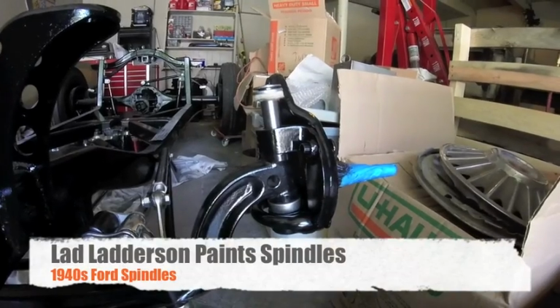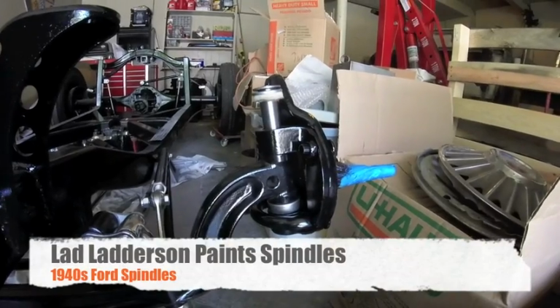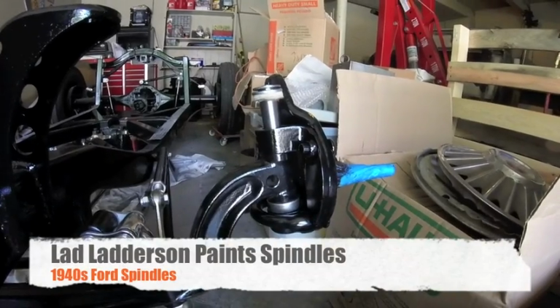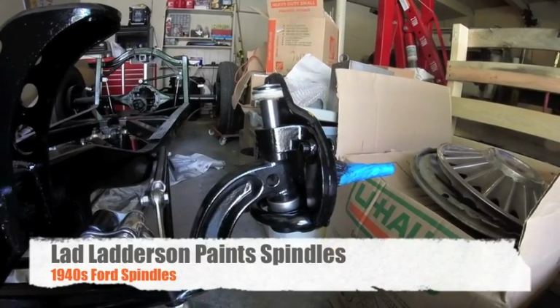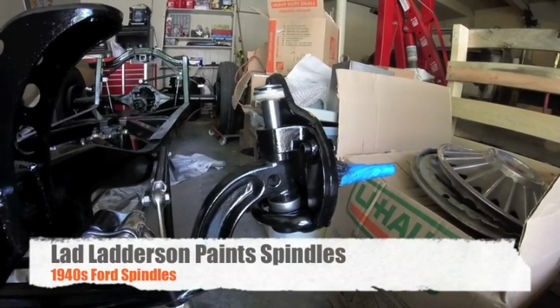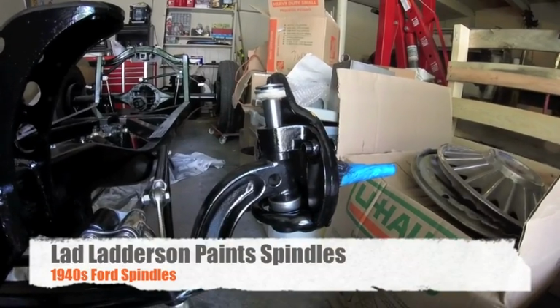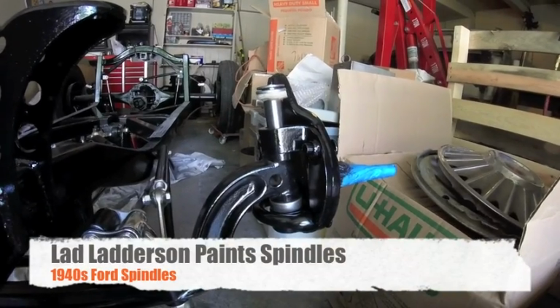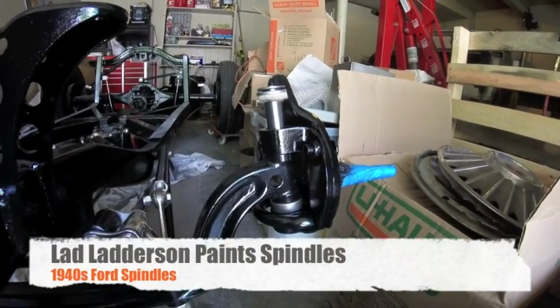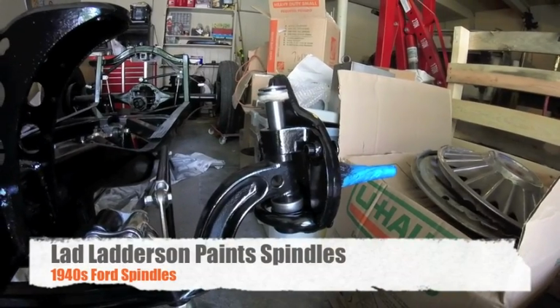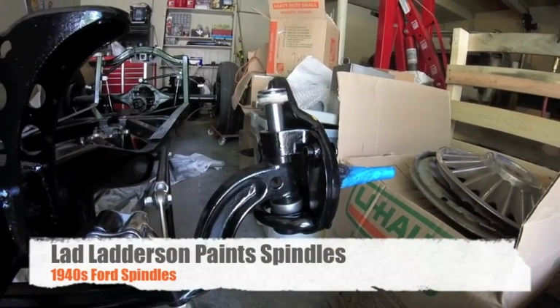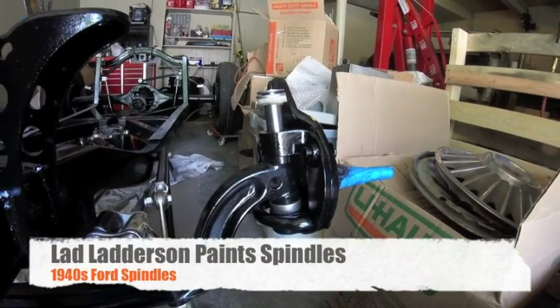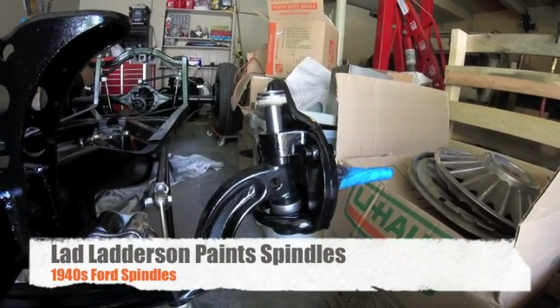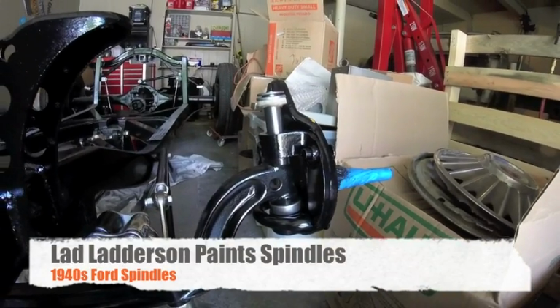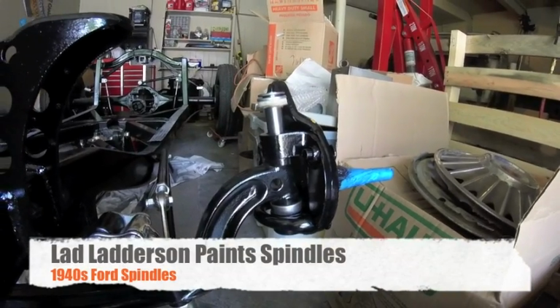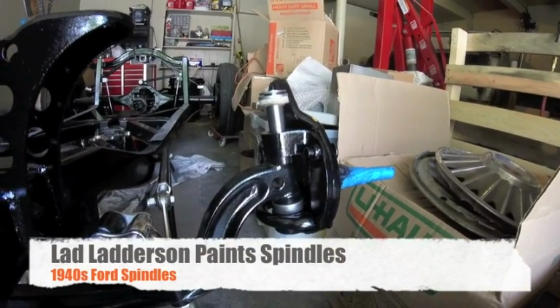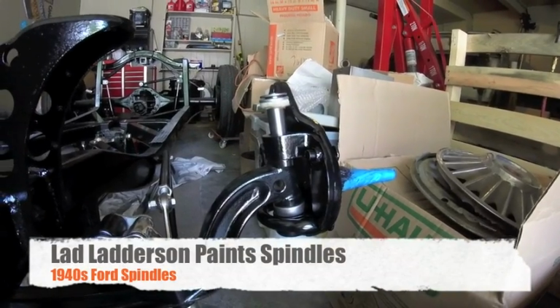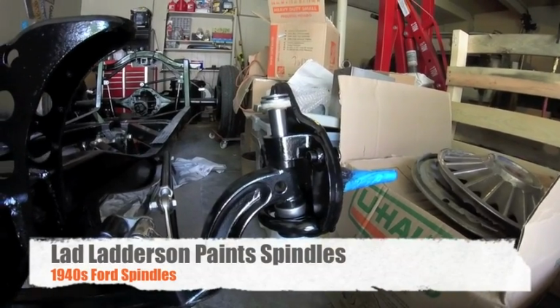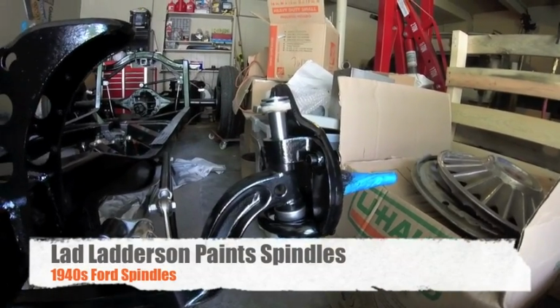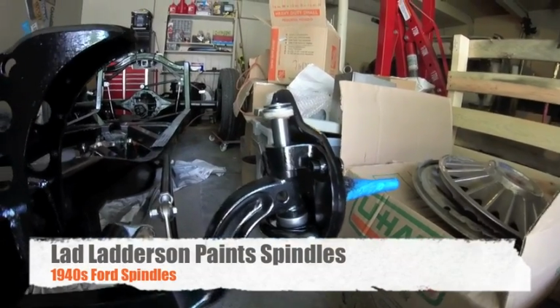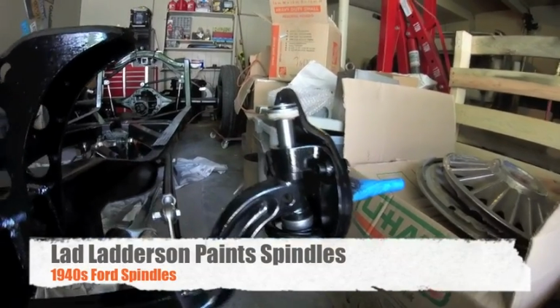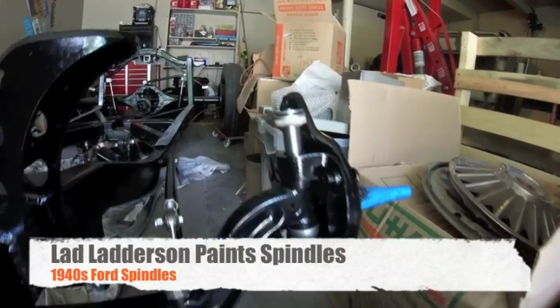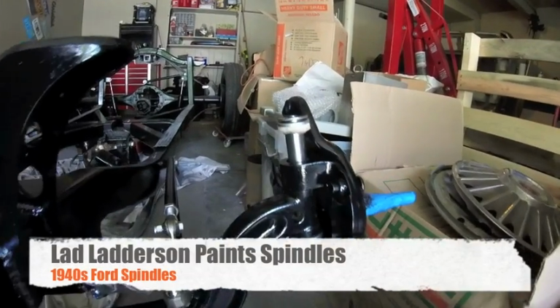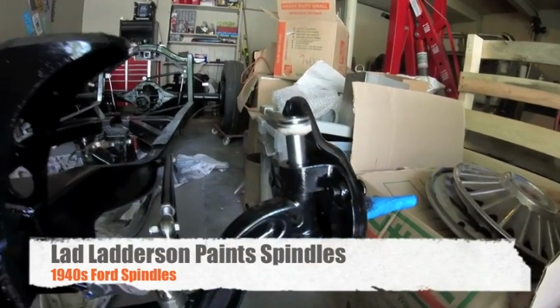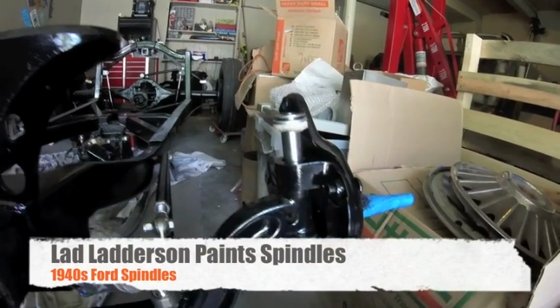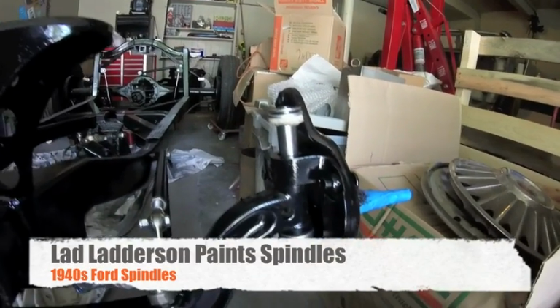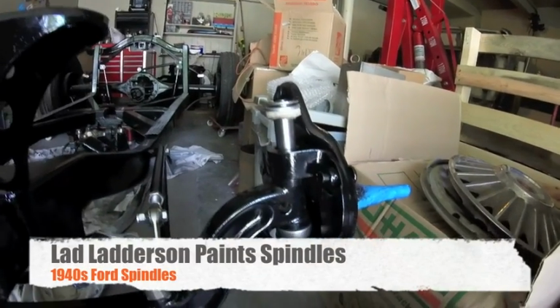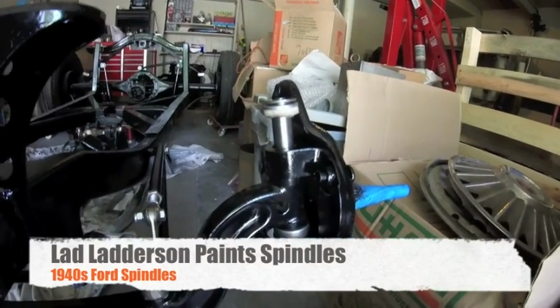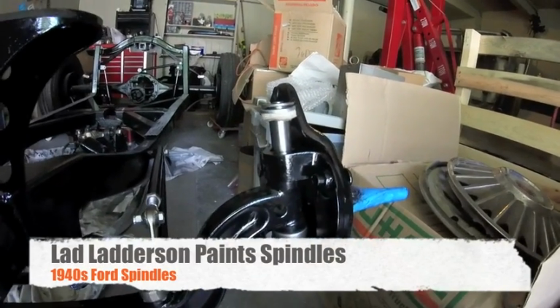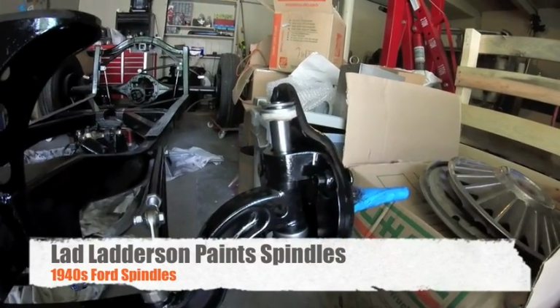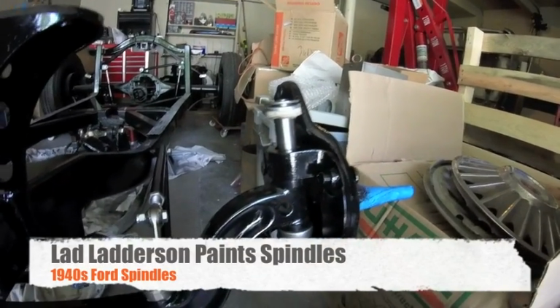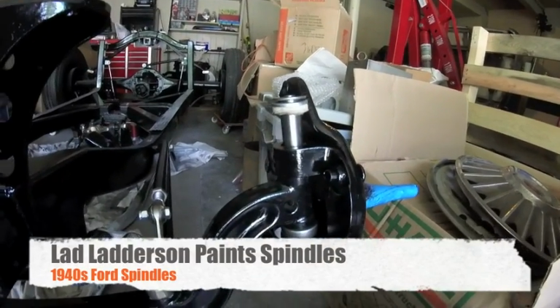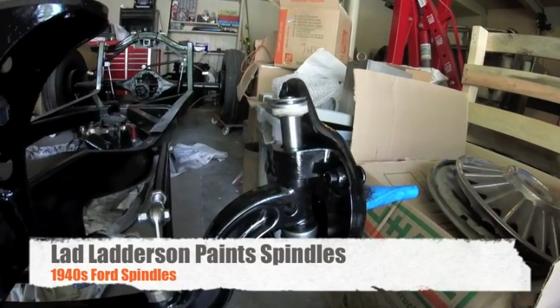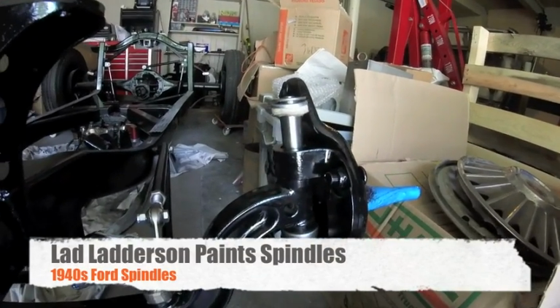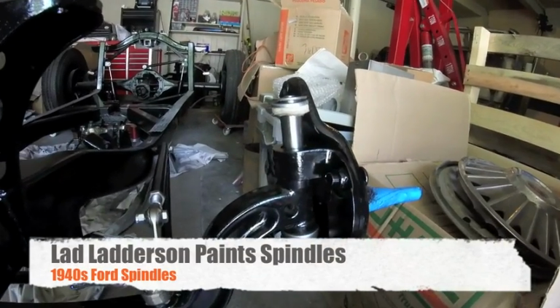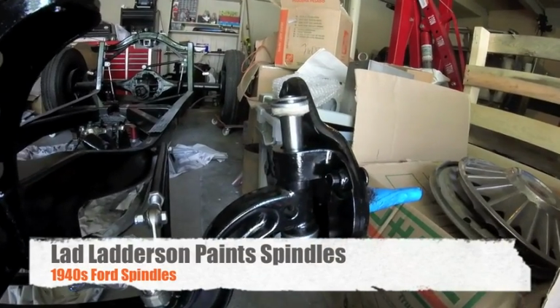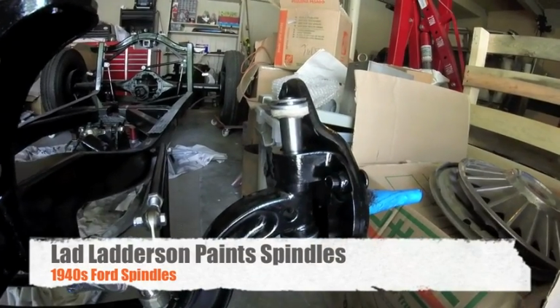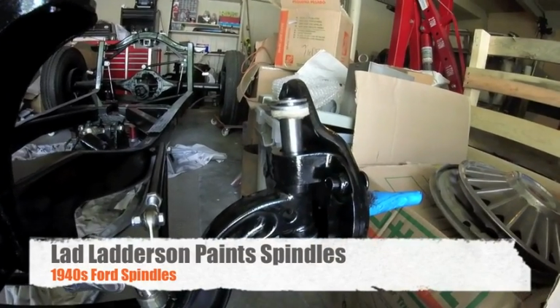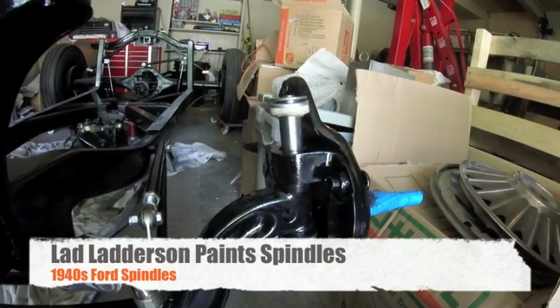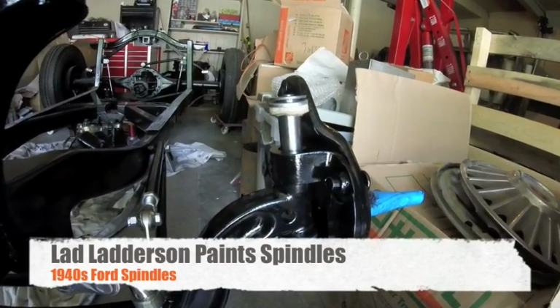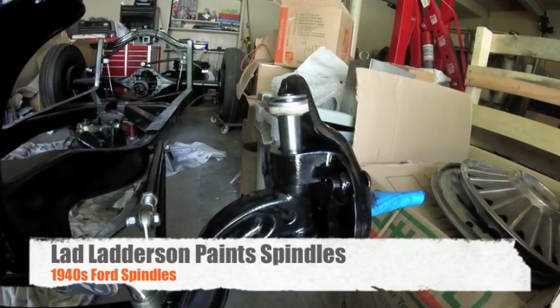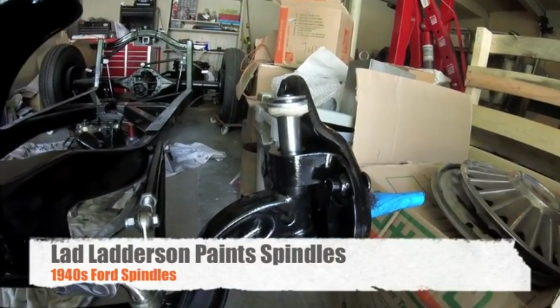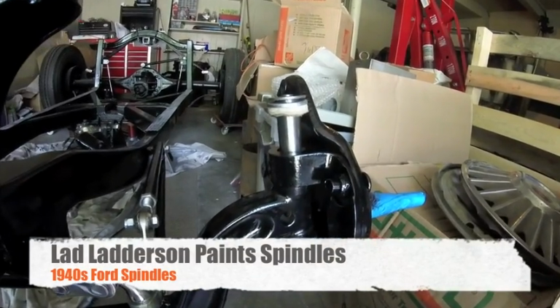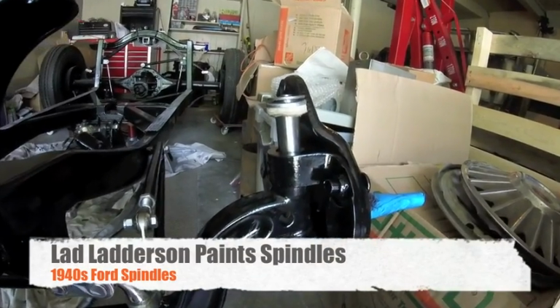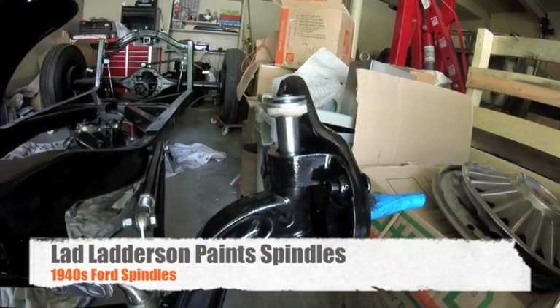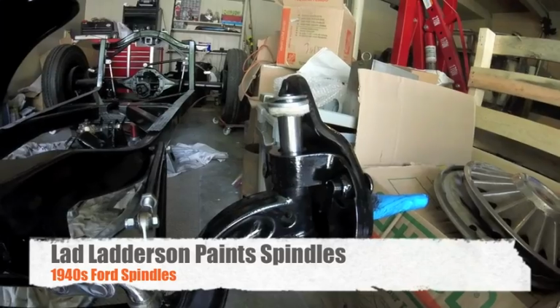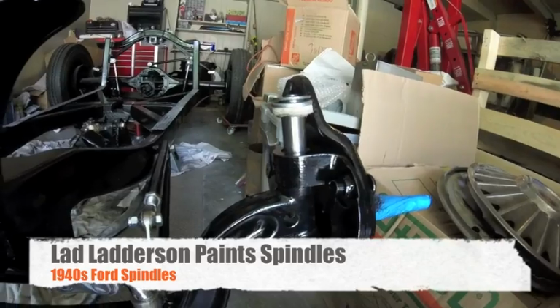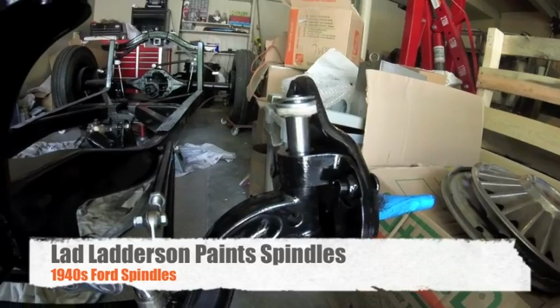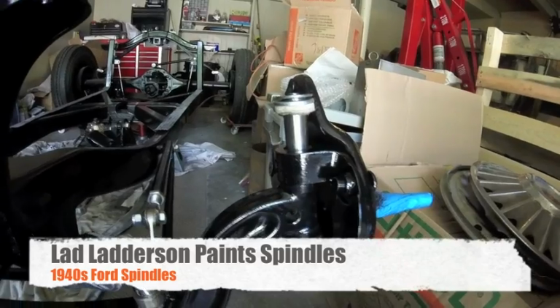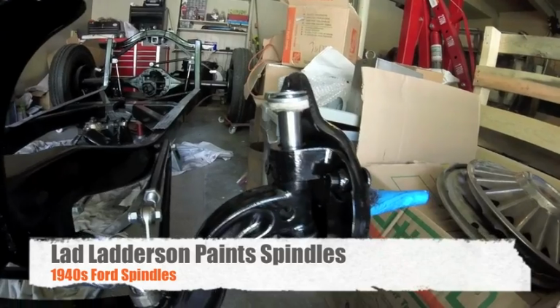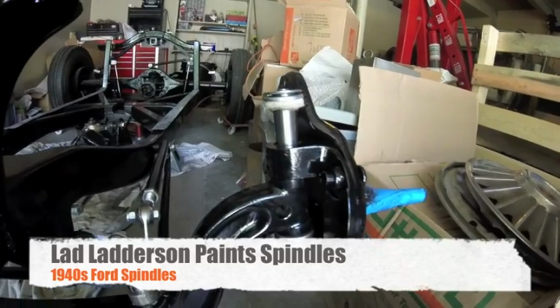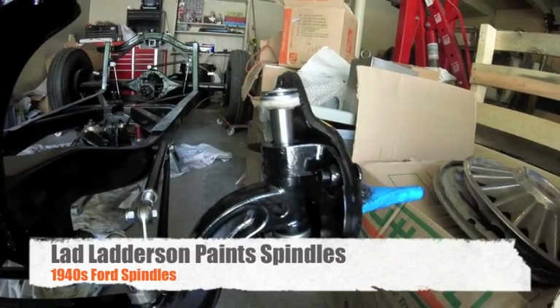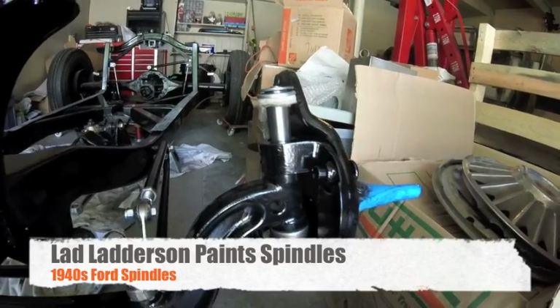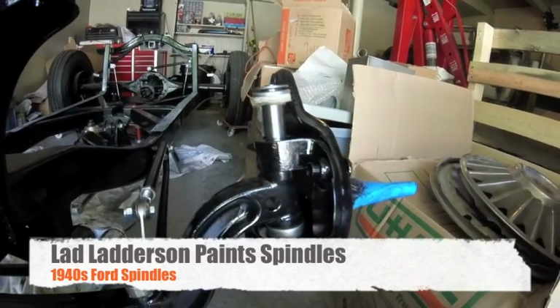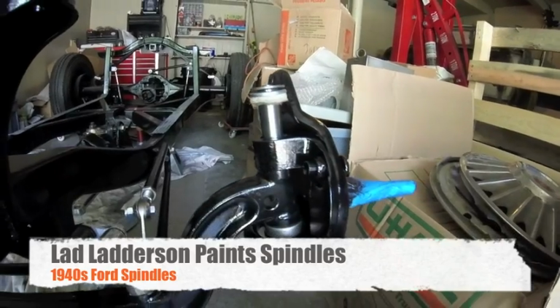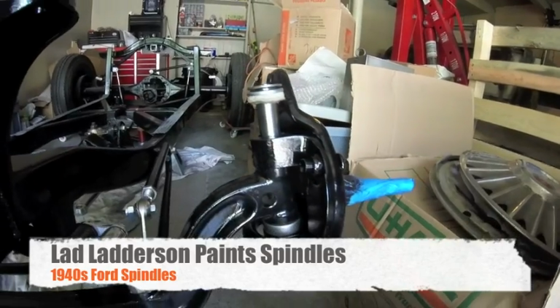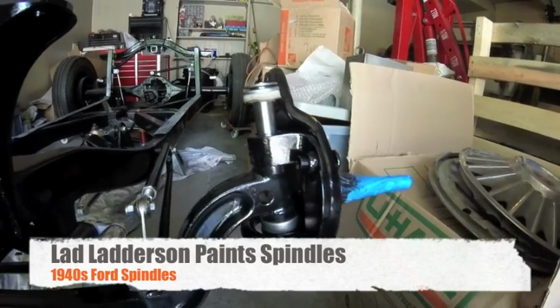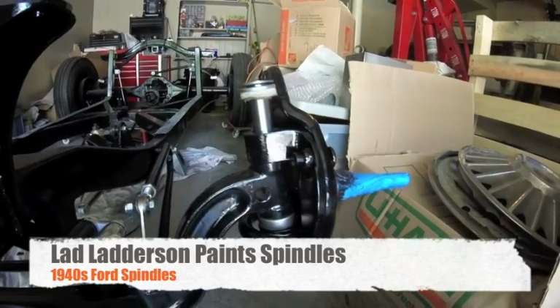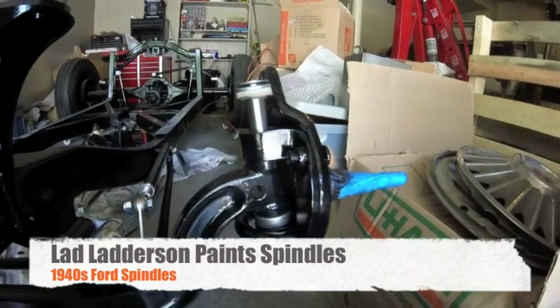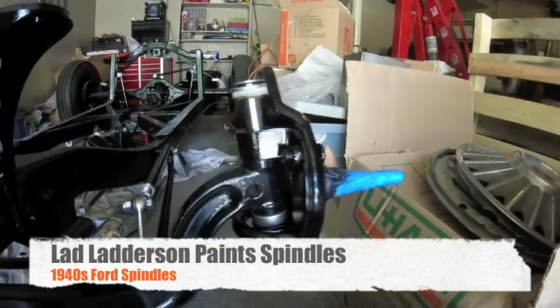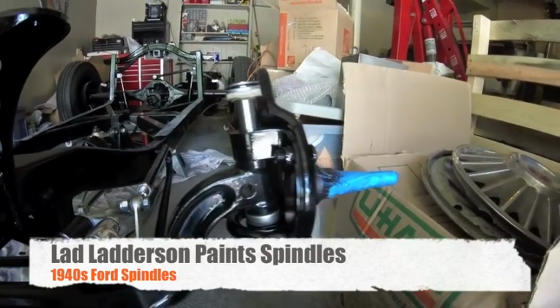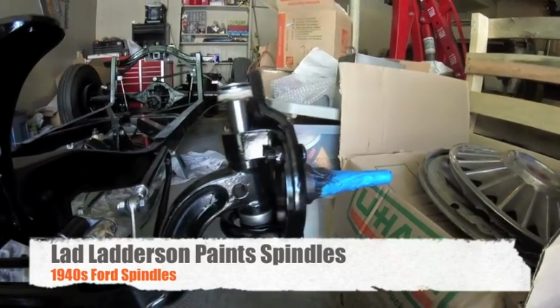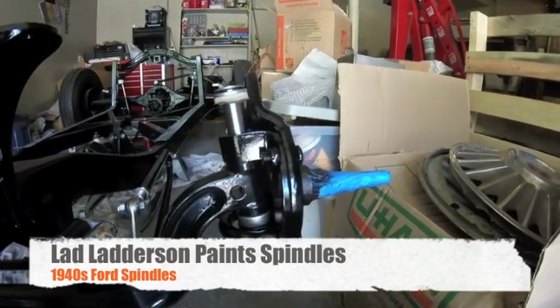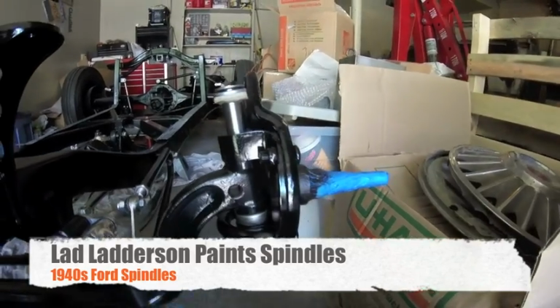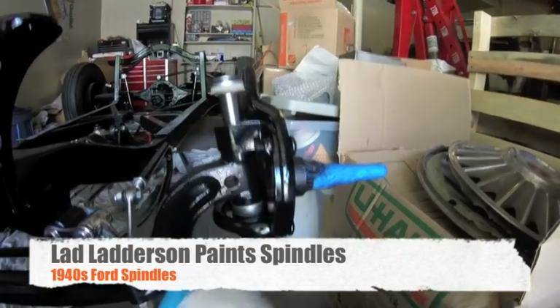Hey YouTube, Lad Laderson. Real quick video of painting my spindles today. Watch along and see if you learn something.